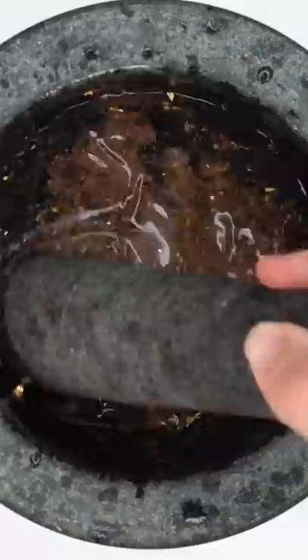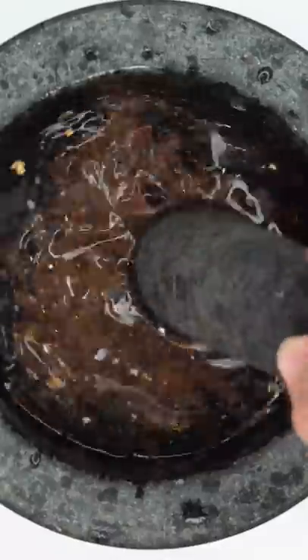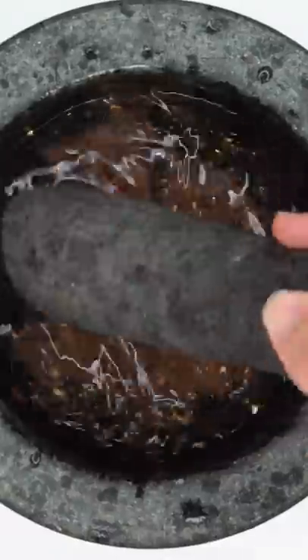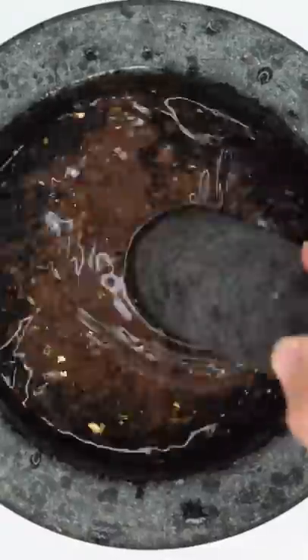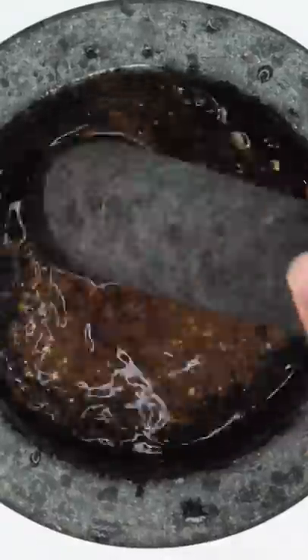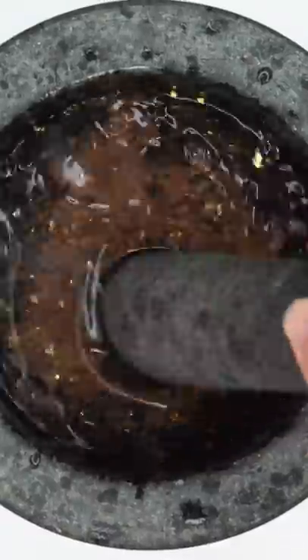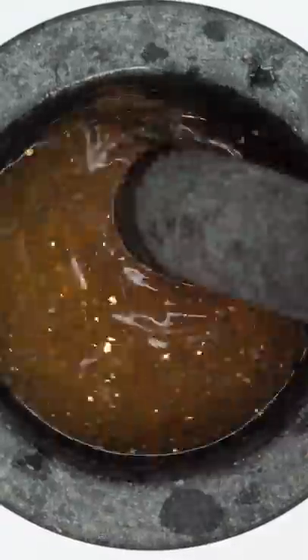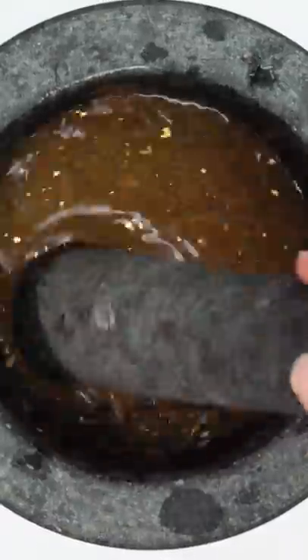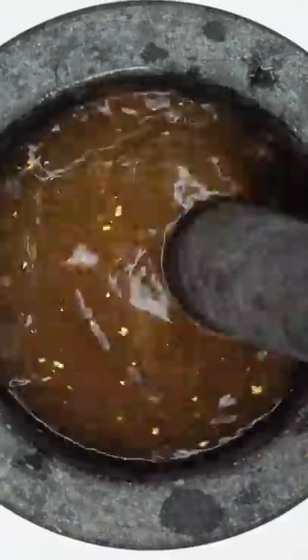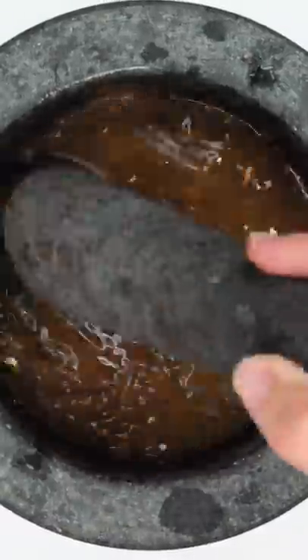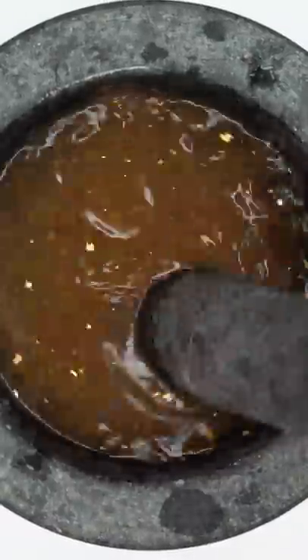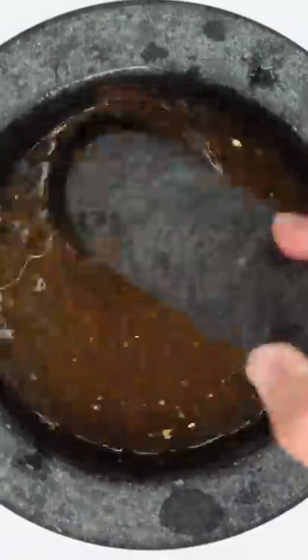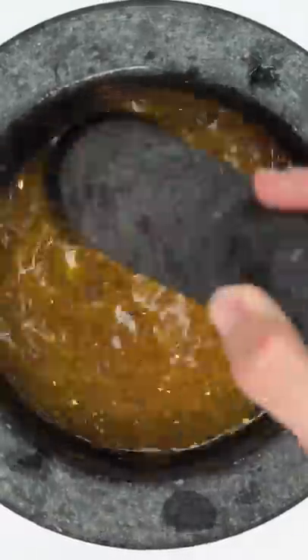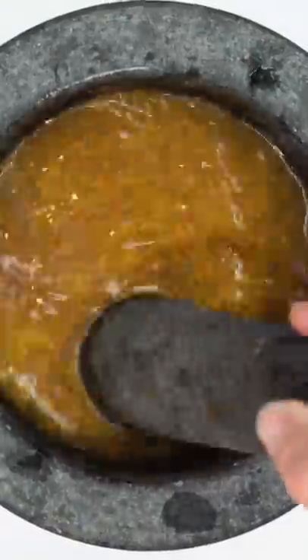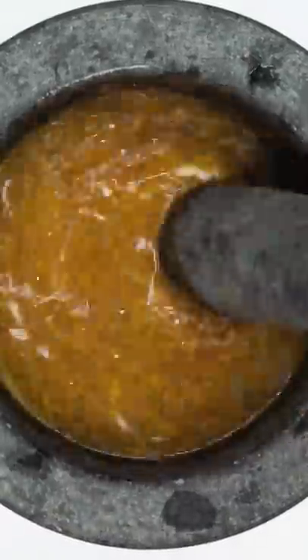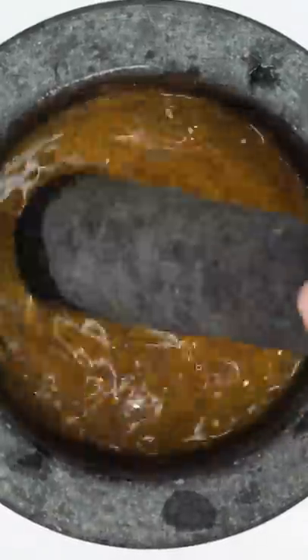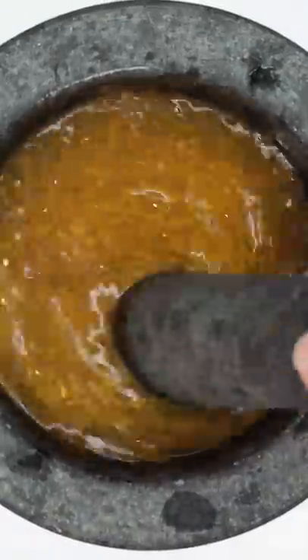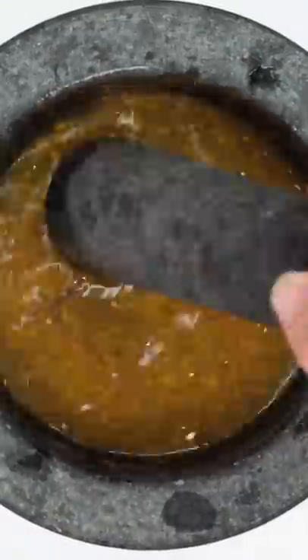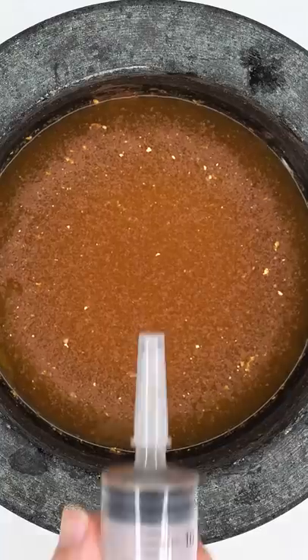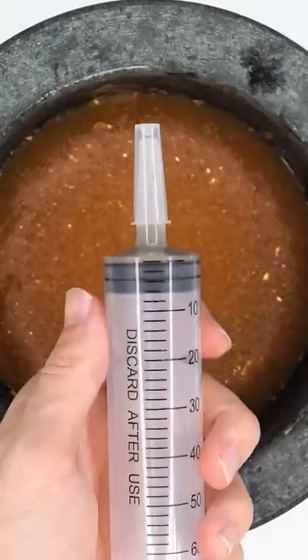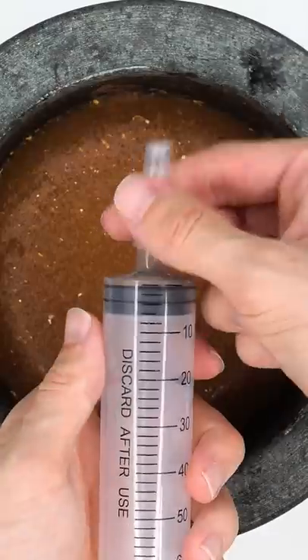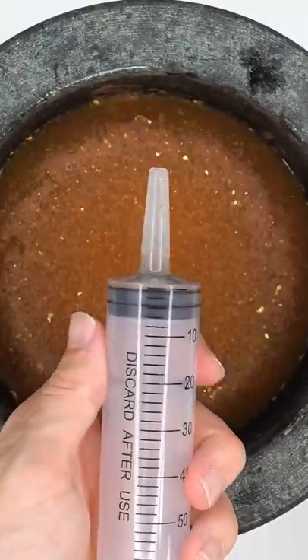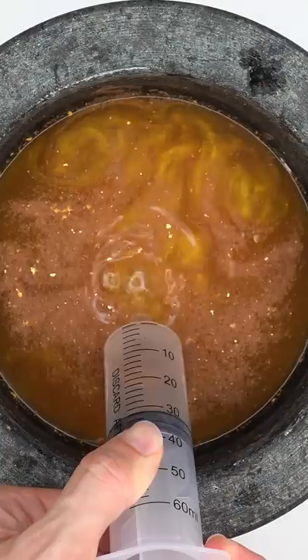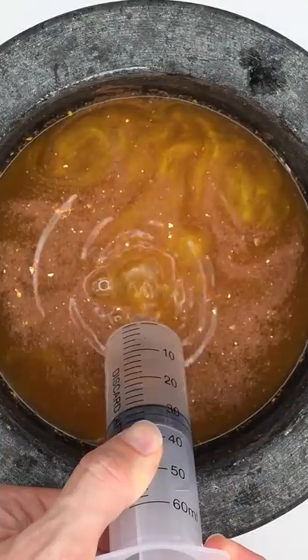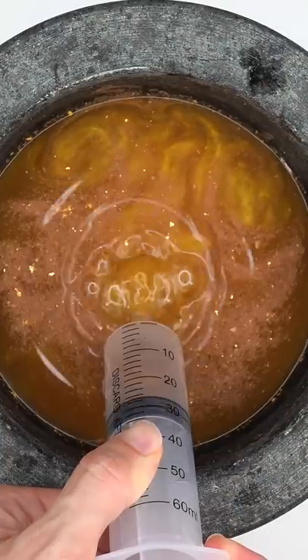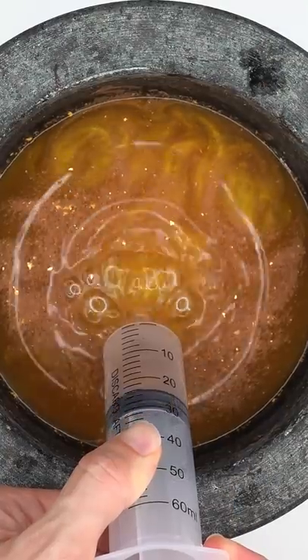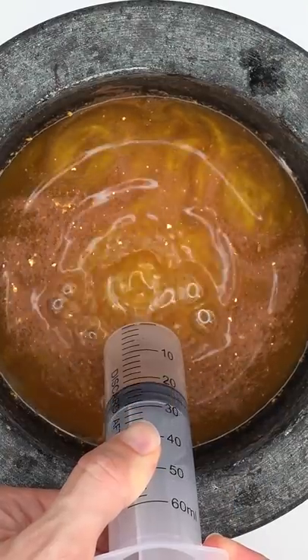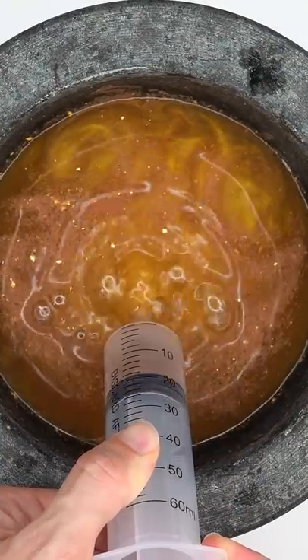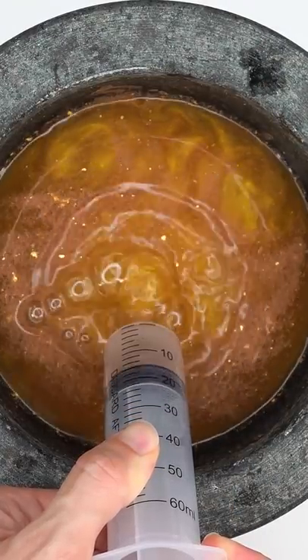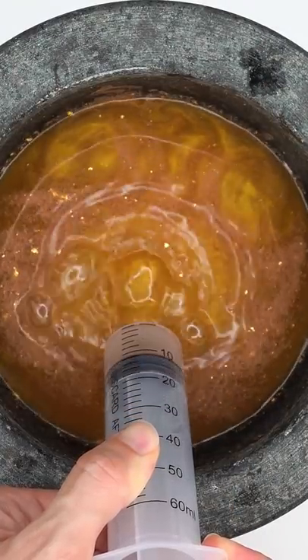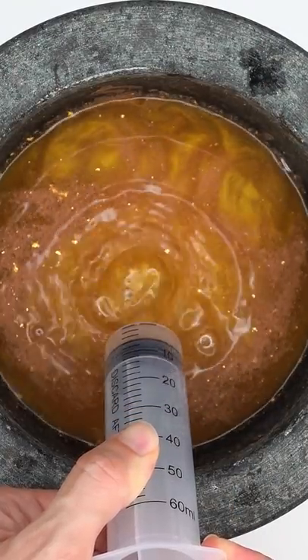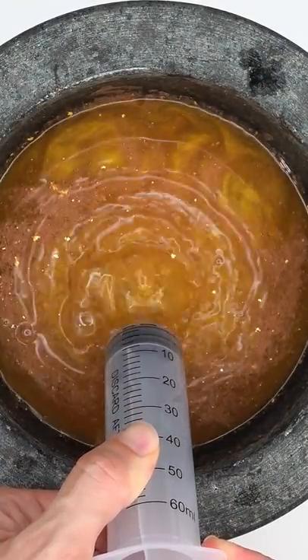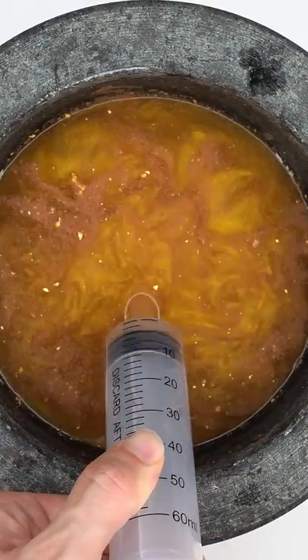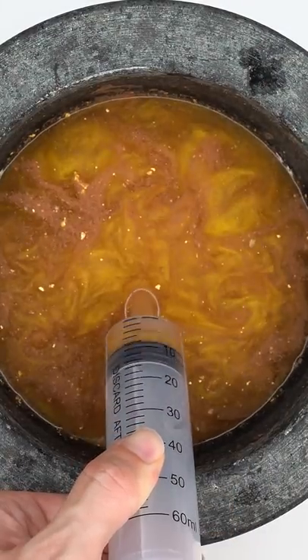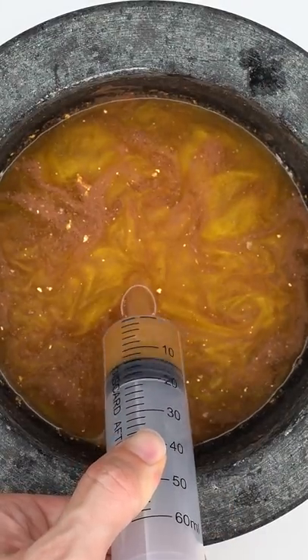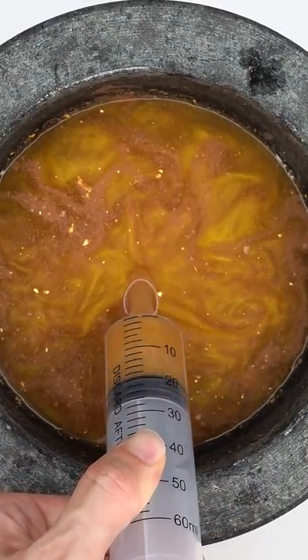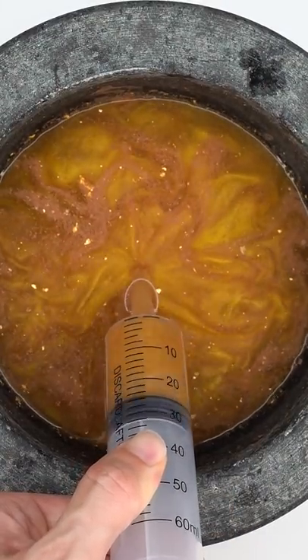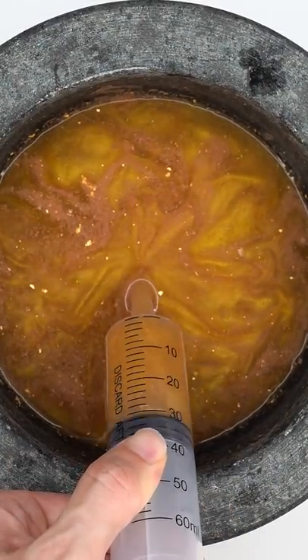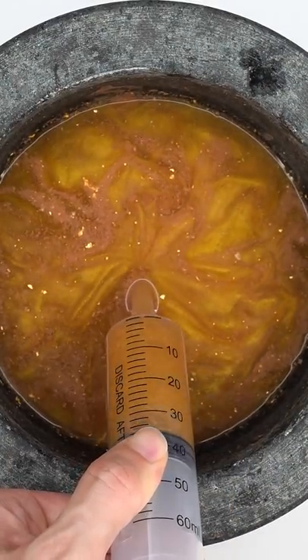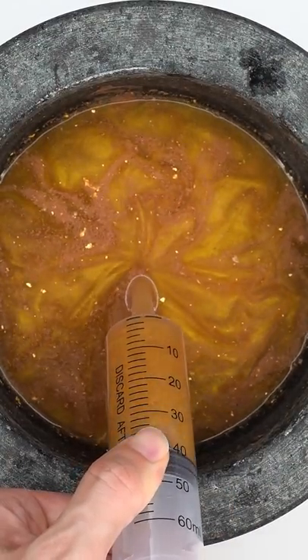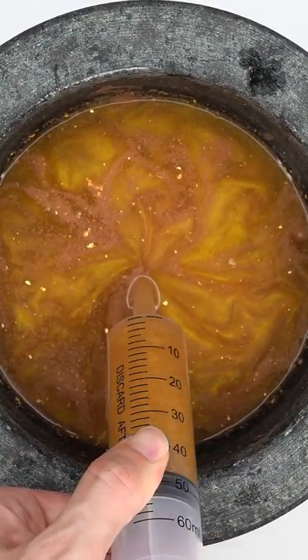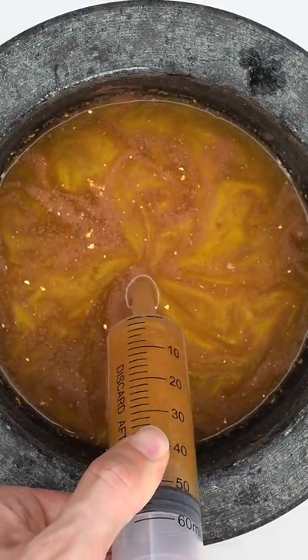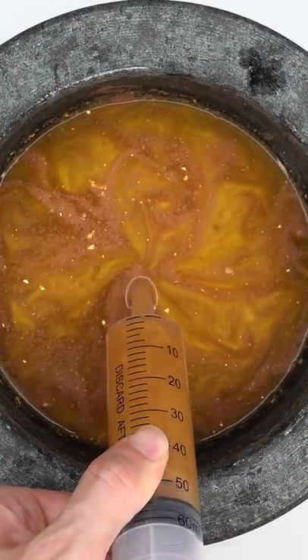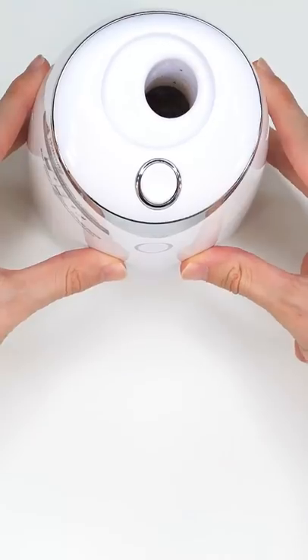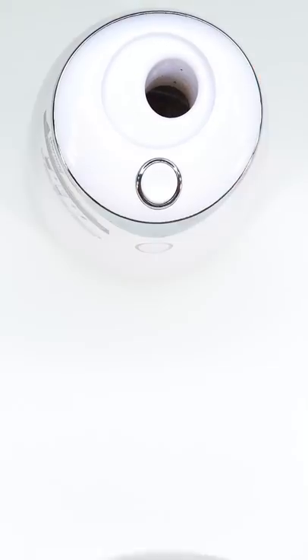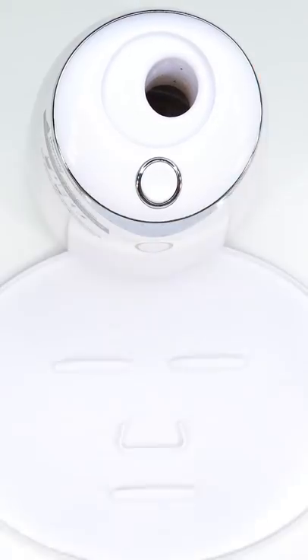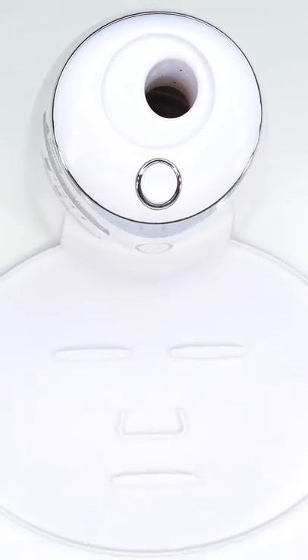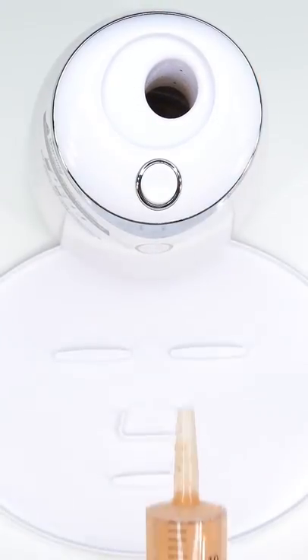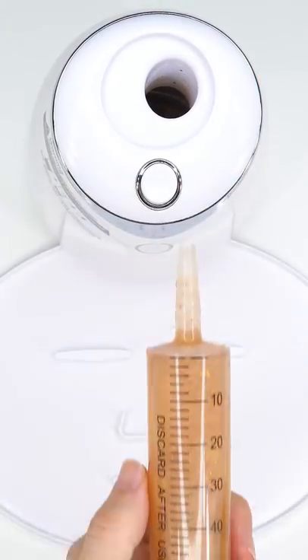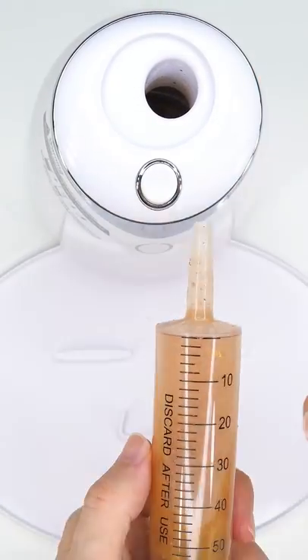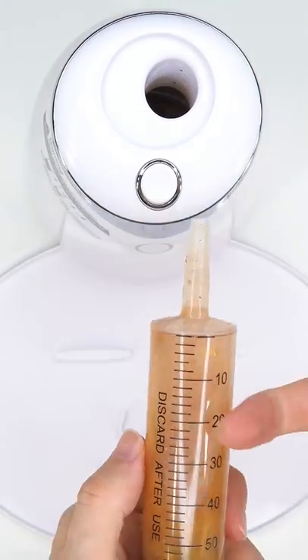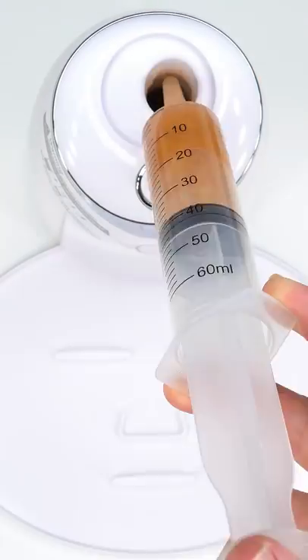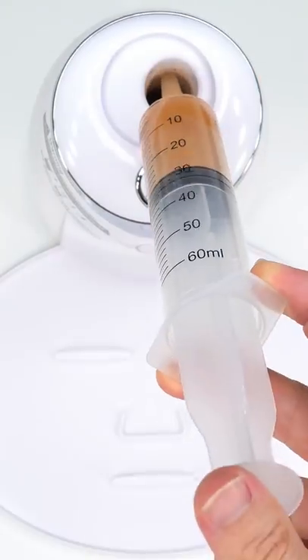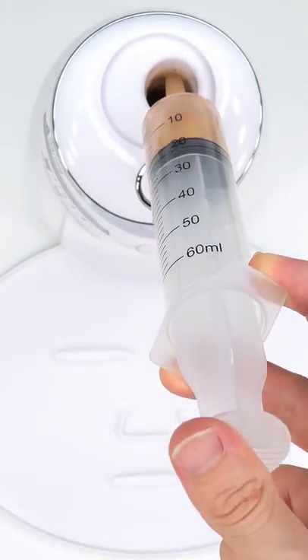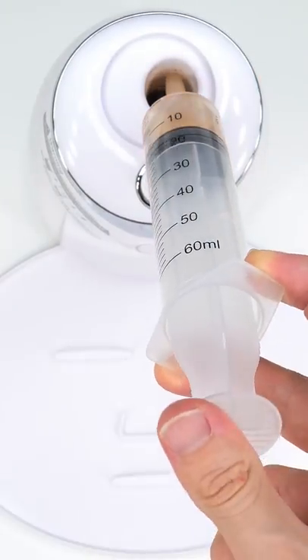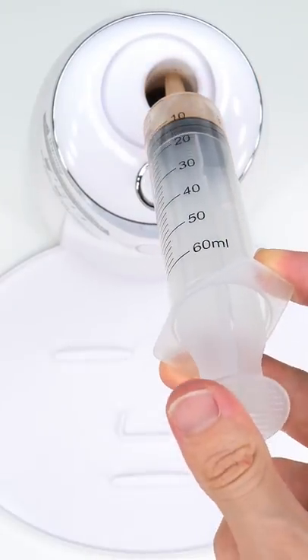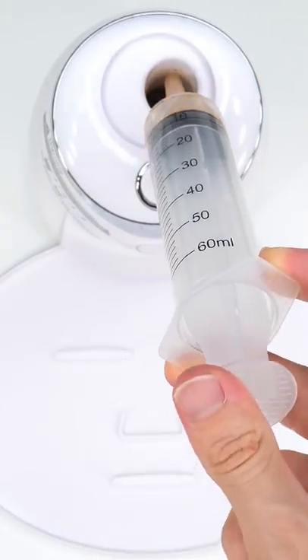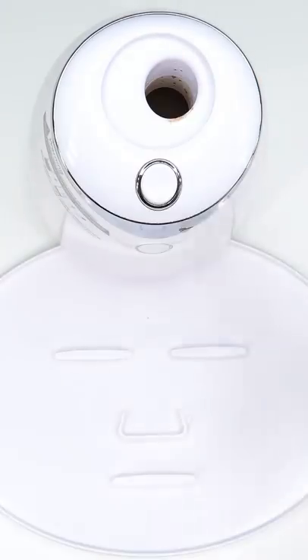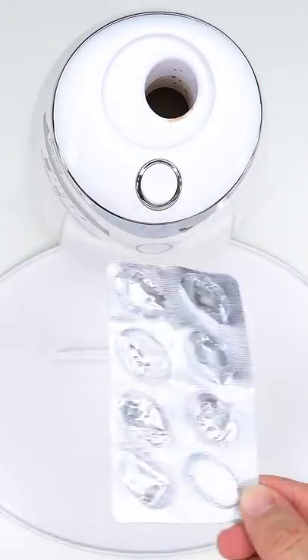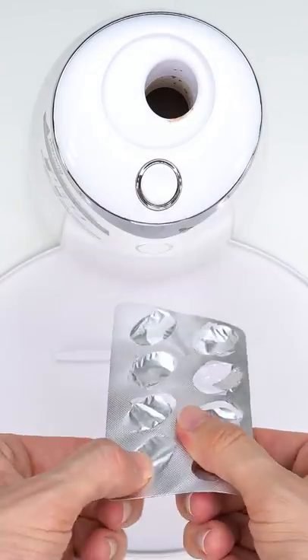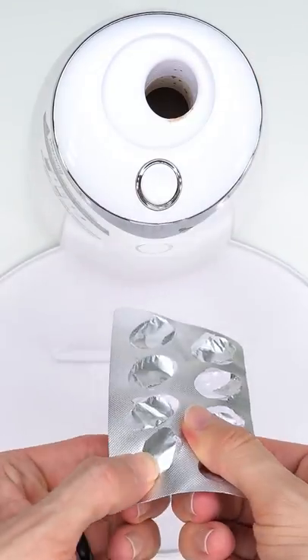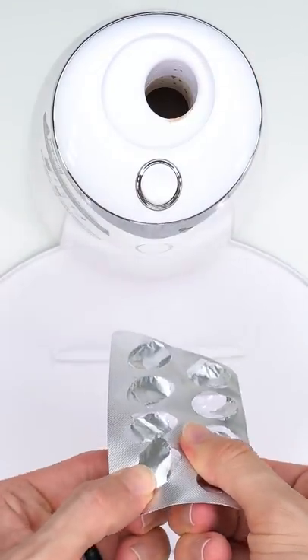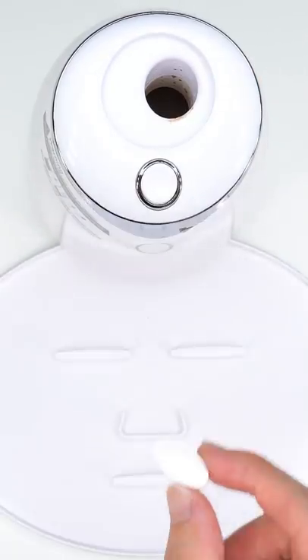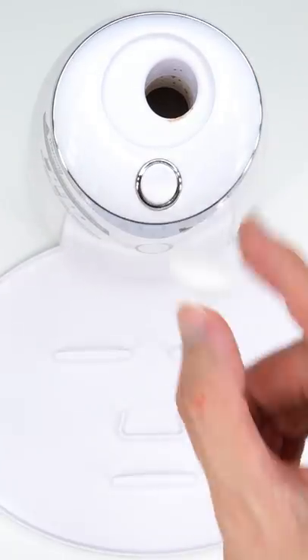Mix, mix, mix. Bubbles. Suck it up. Inject the chocolate. Add the white stuff.